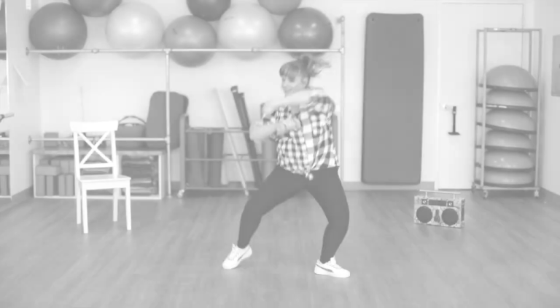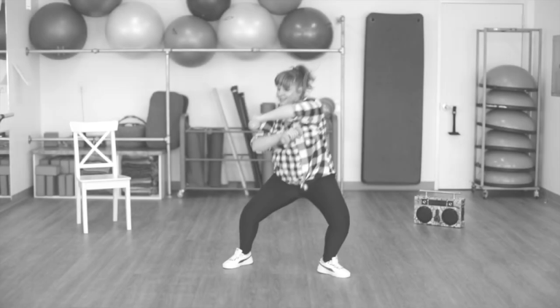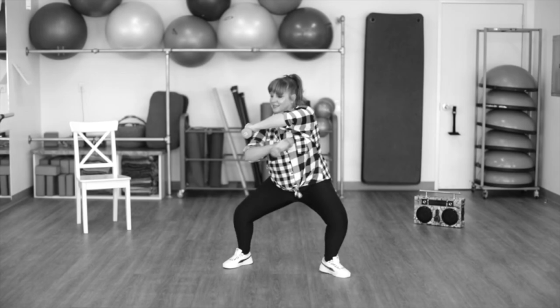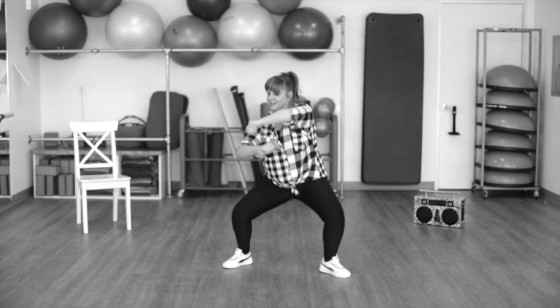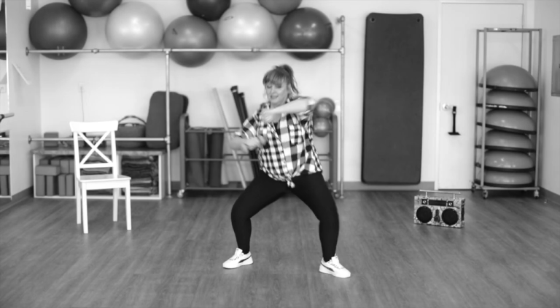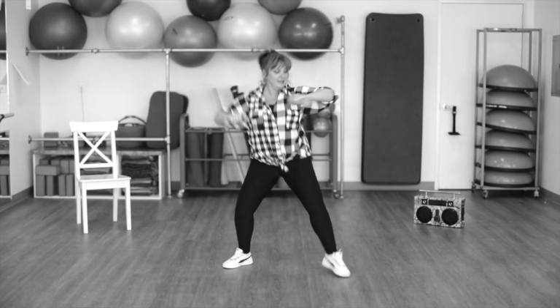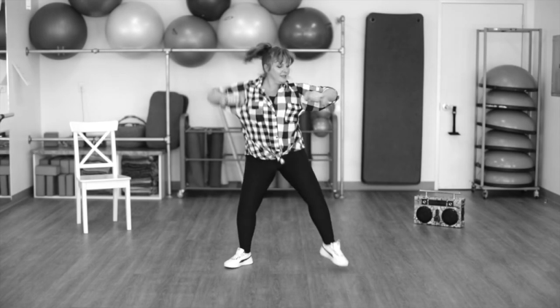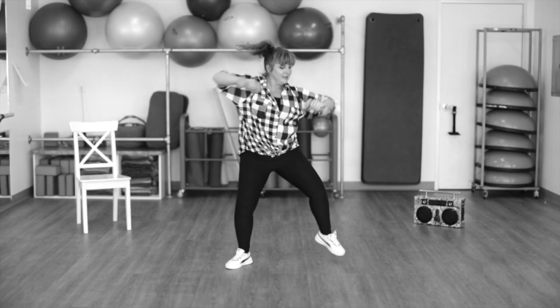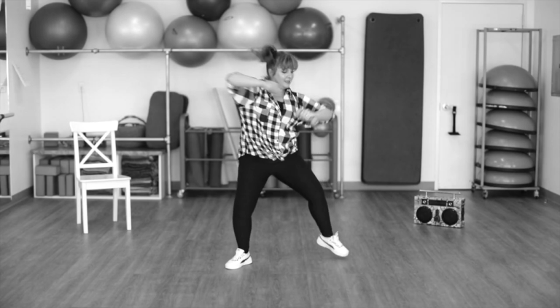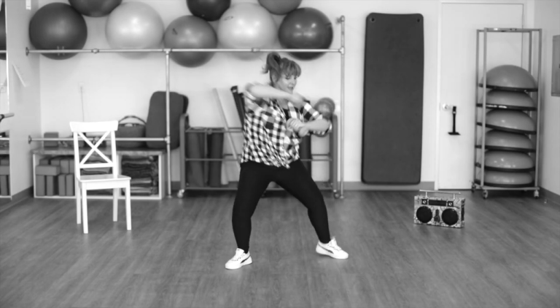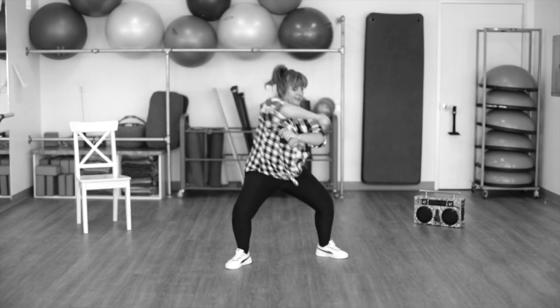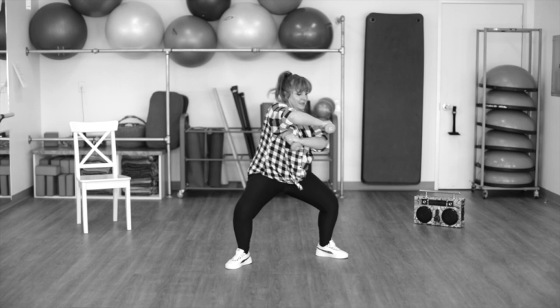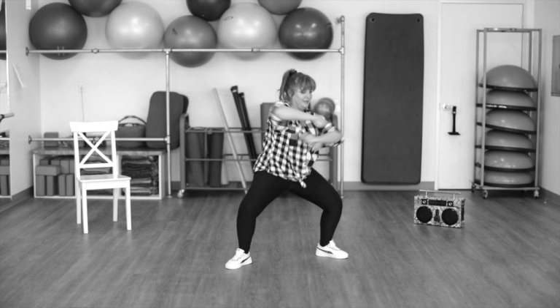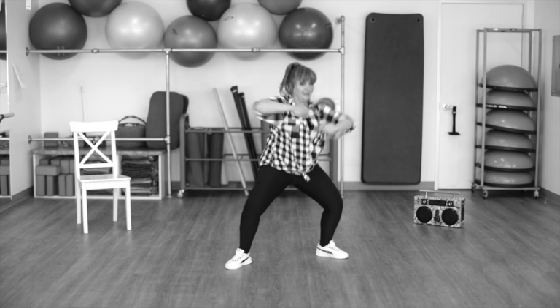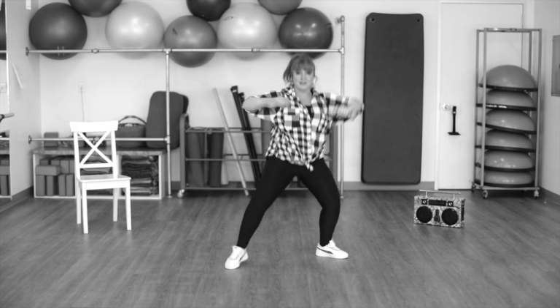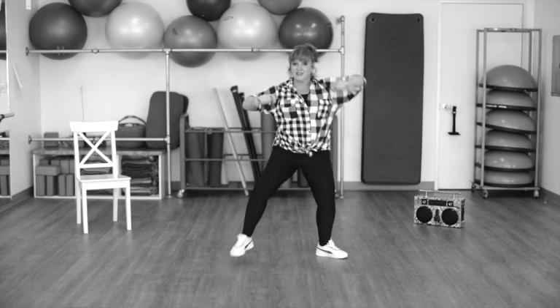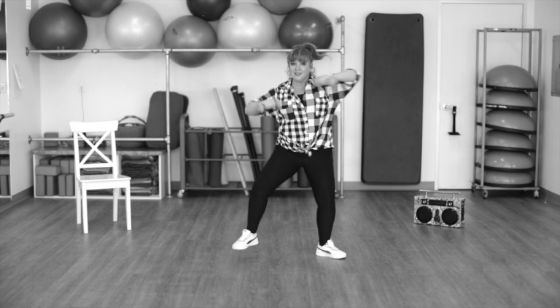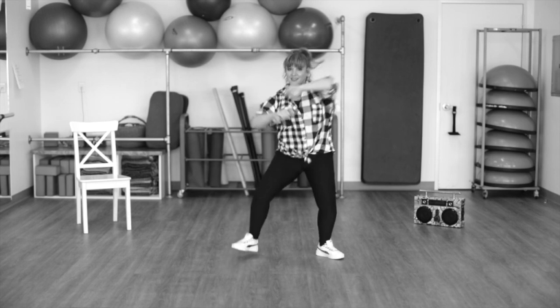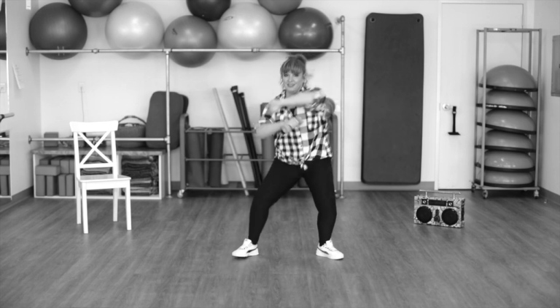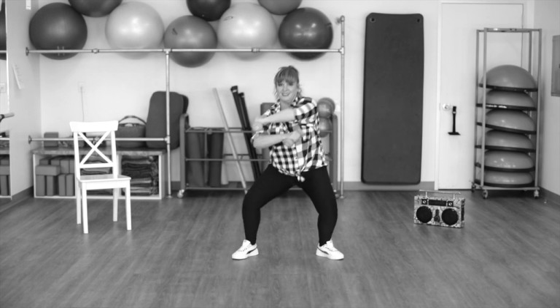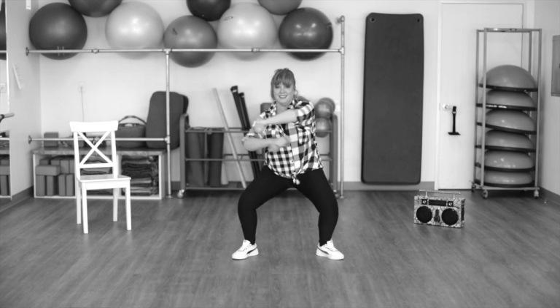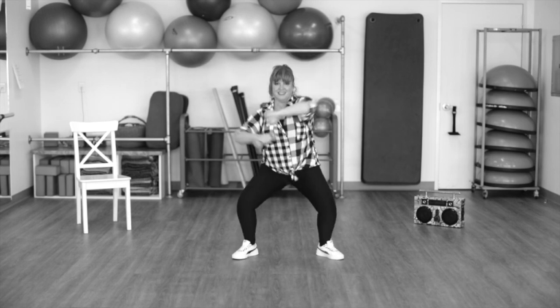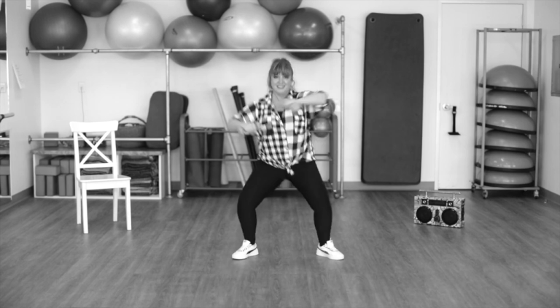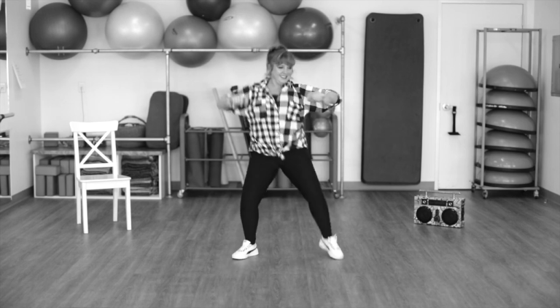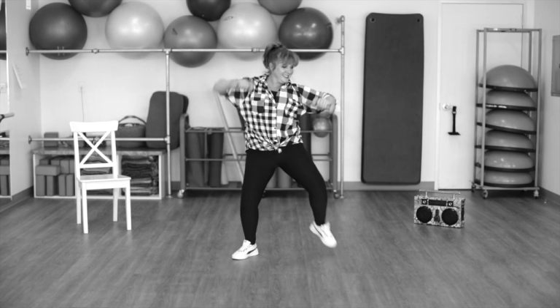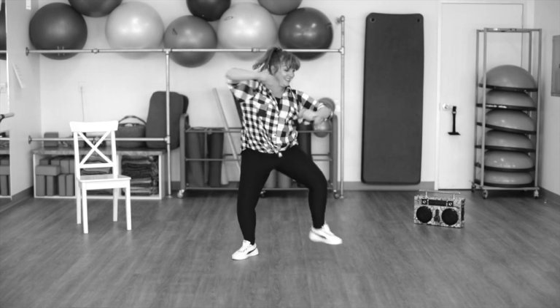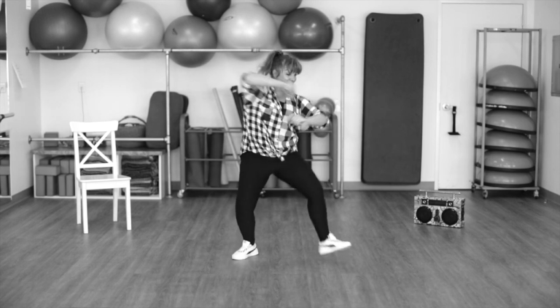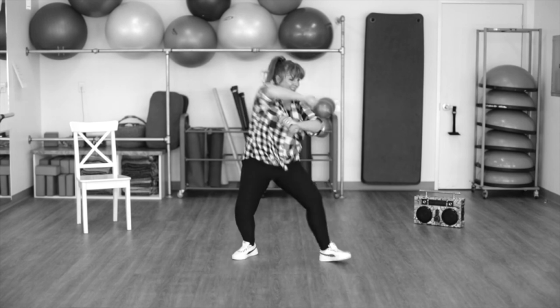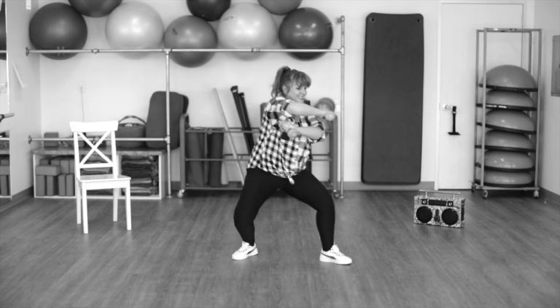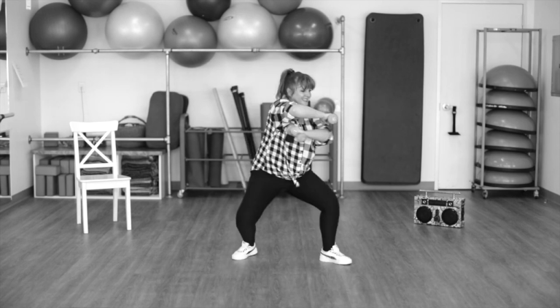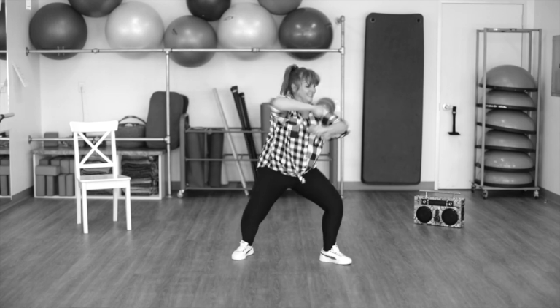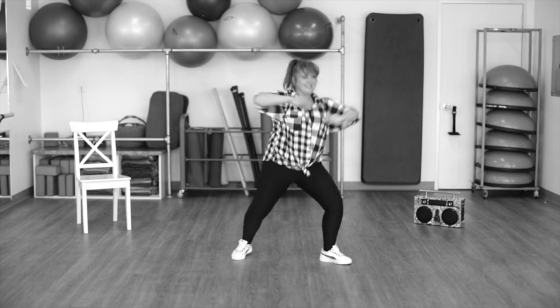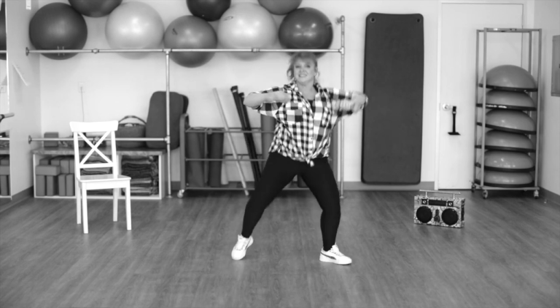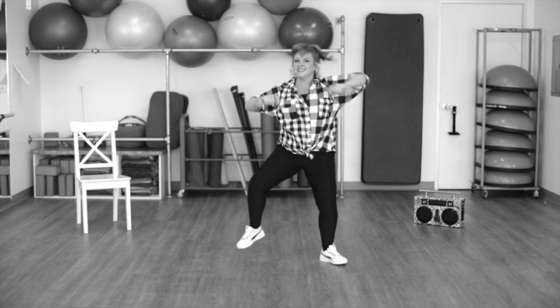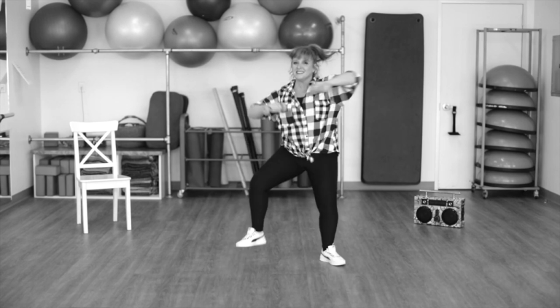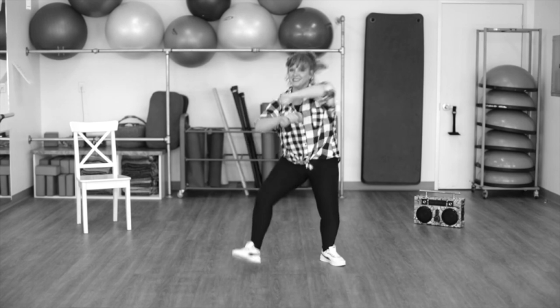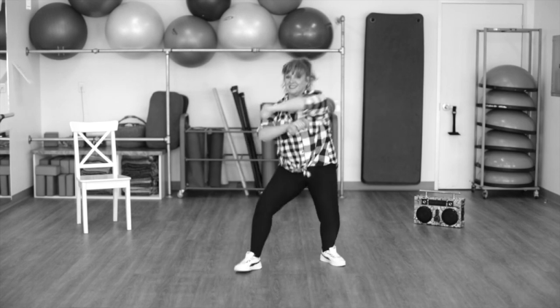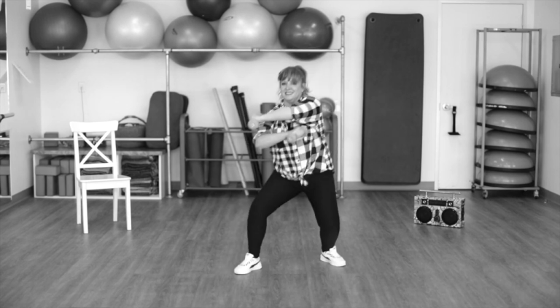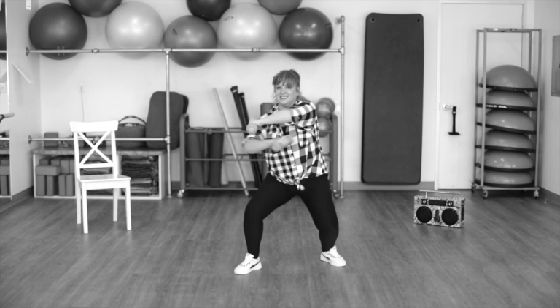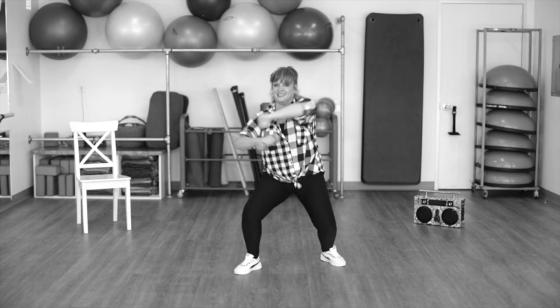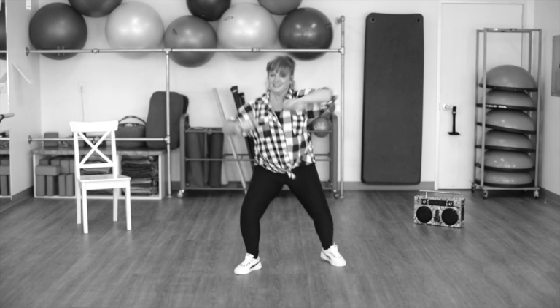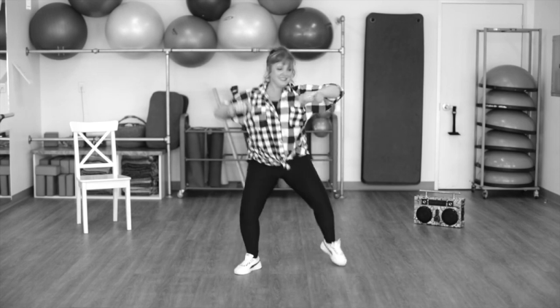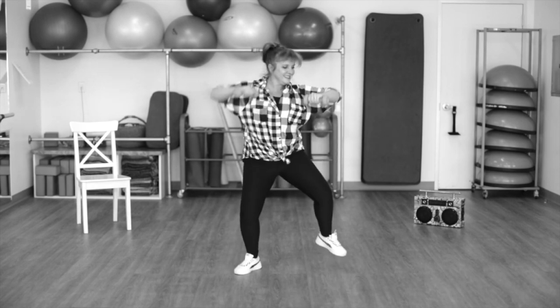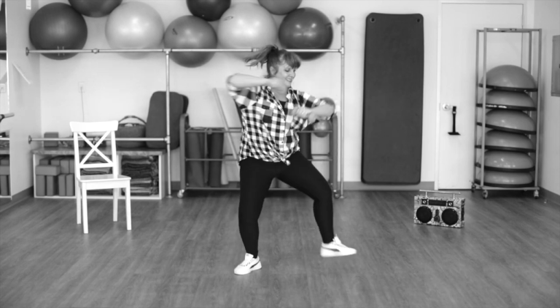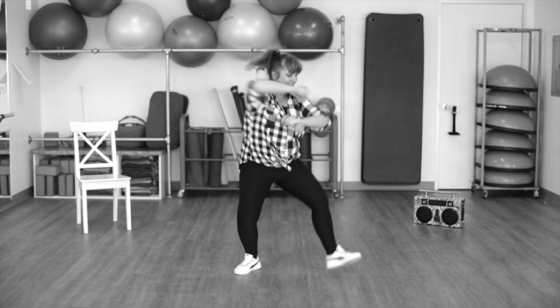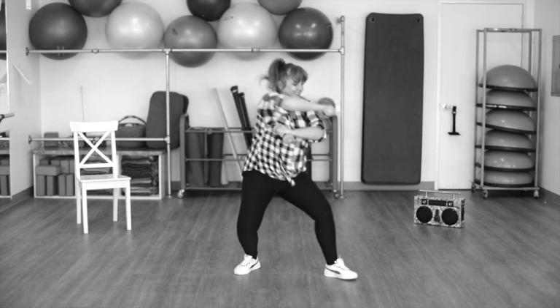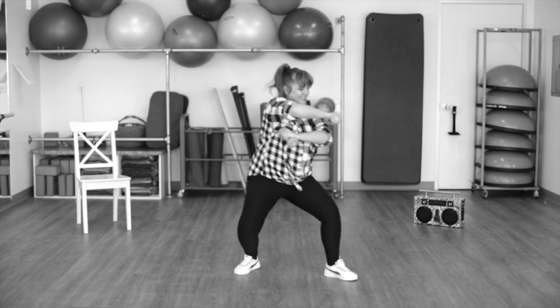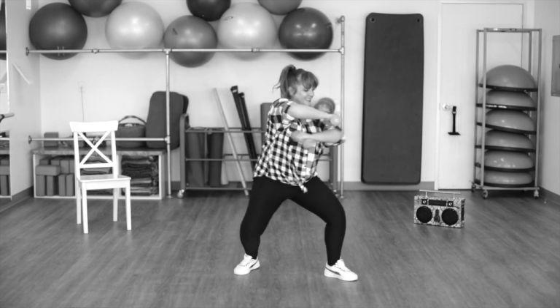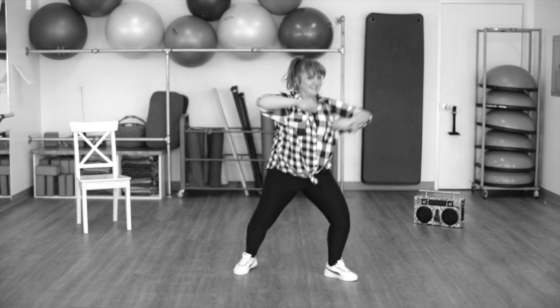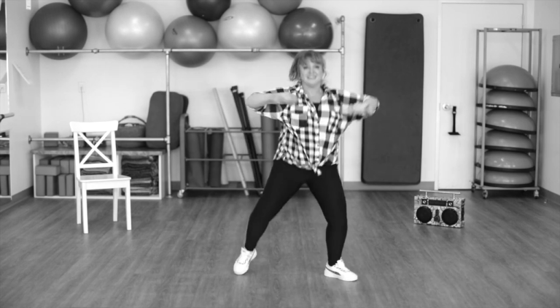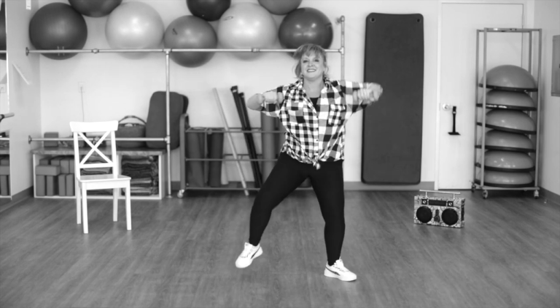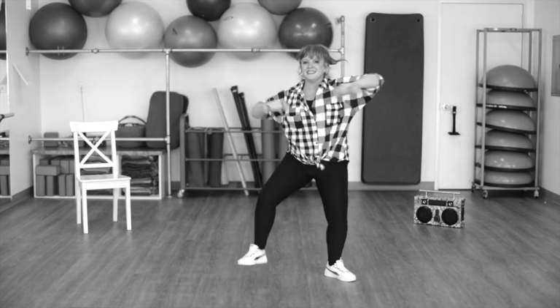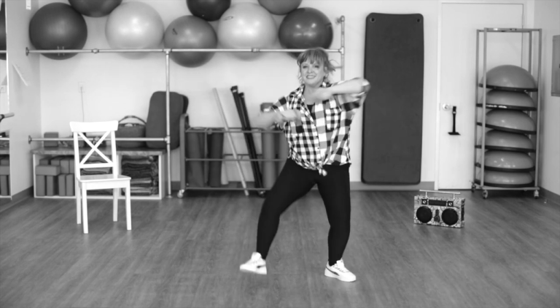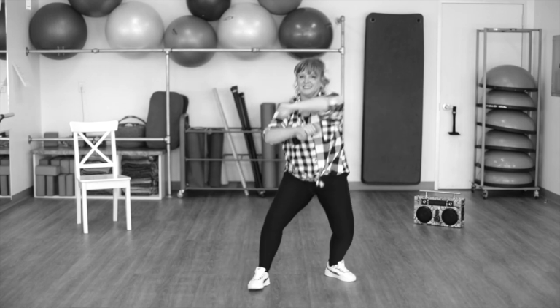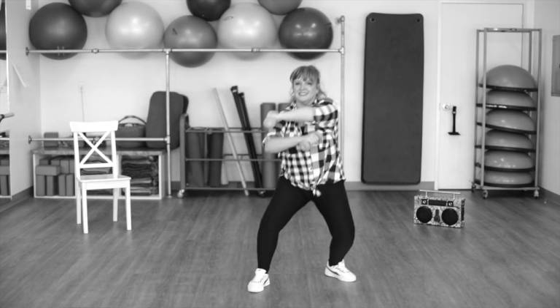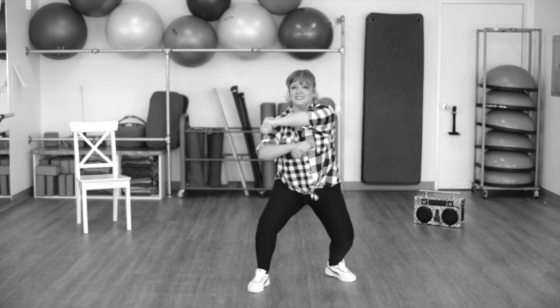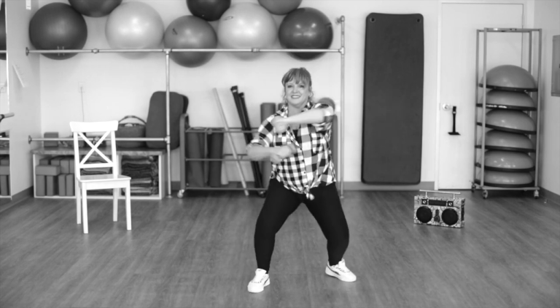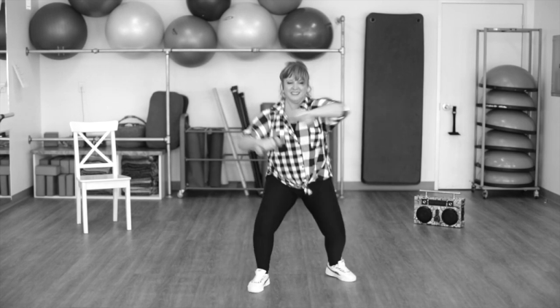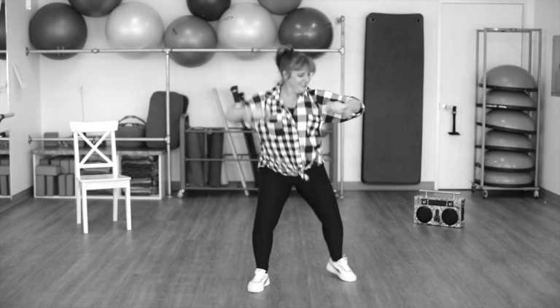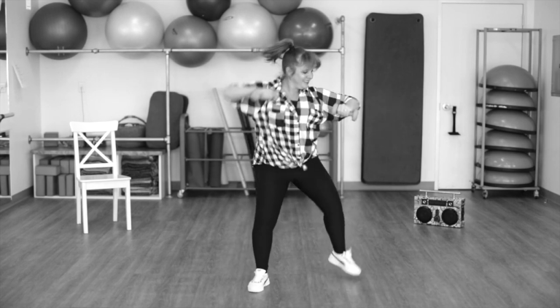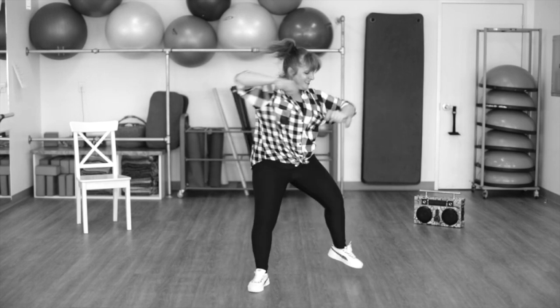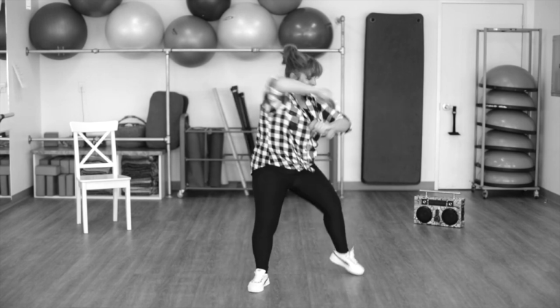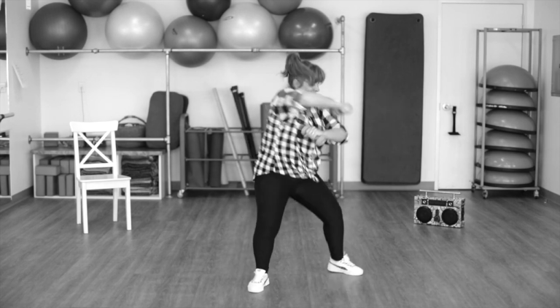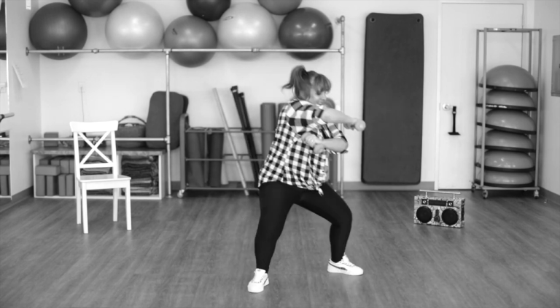Four big steps. Again. Right. Left. Right. Left. Back it up.